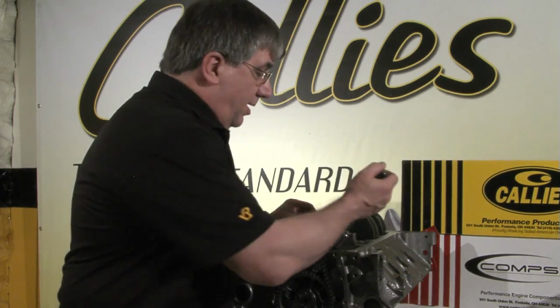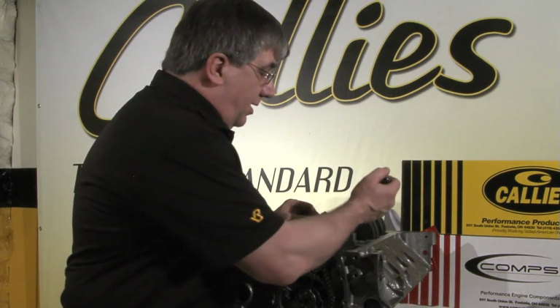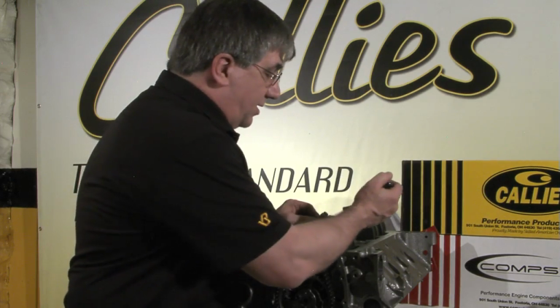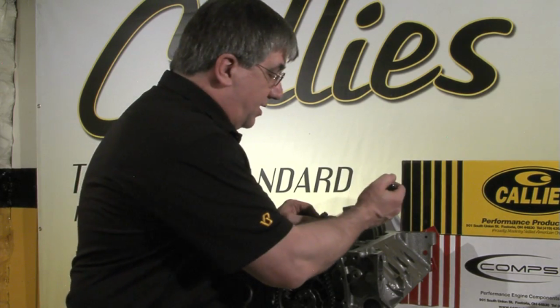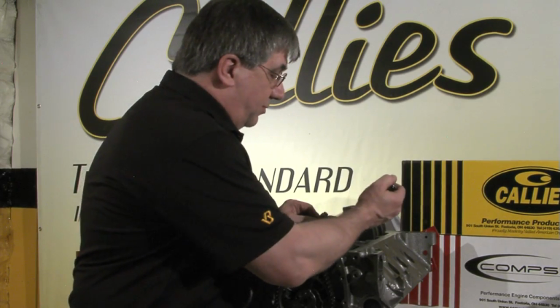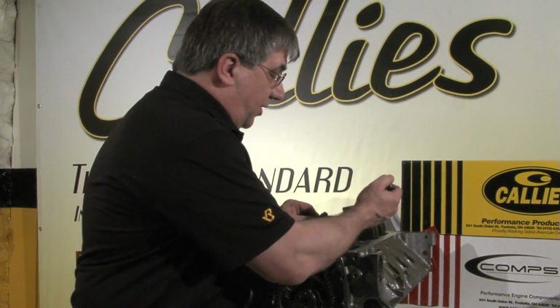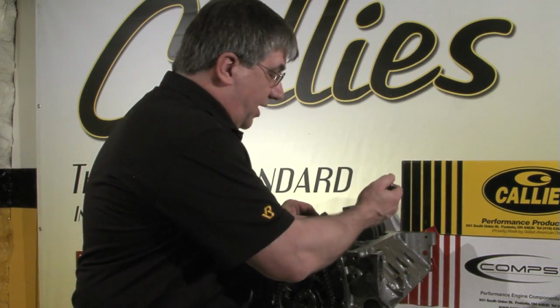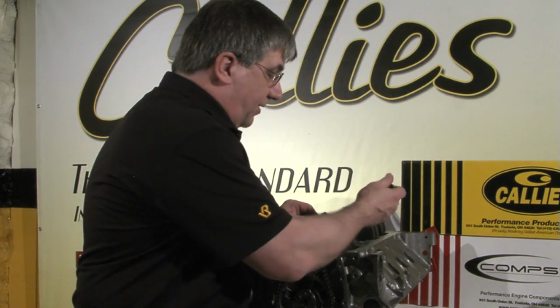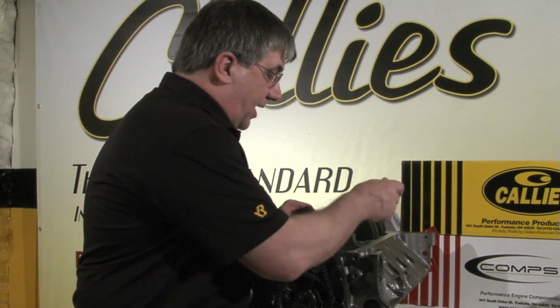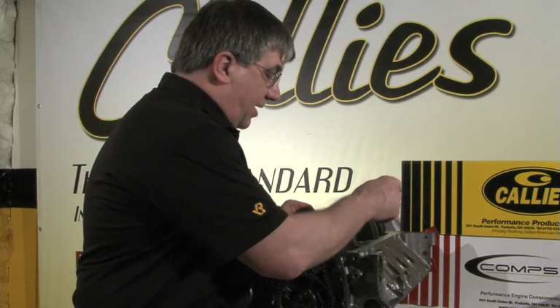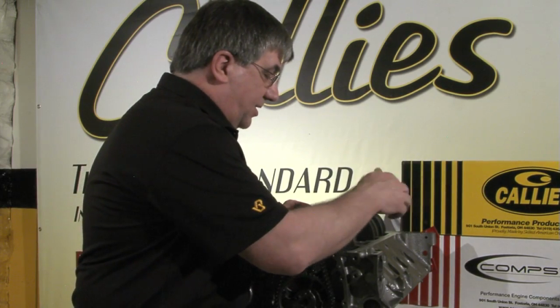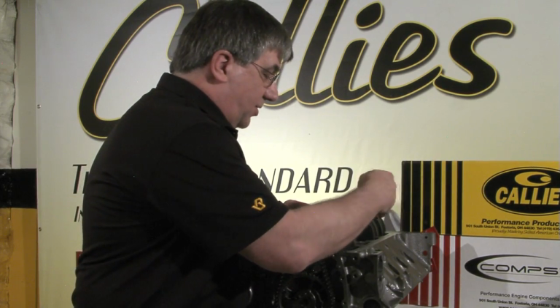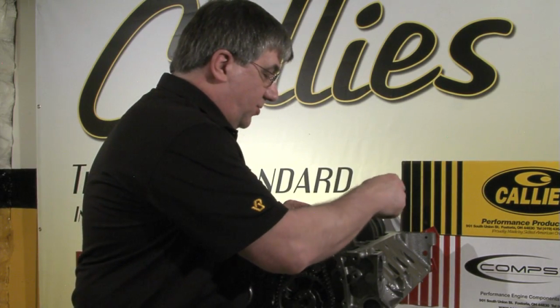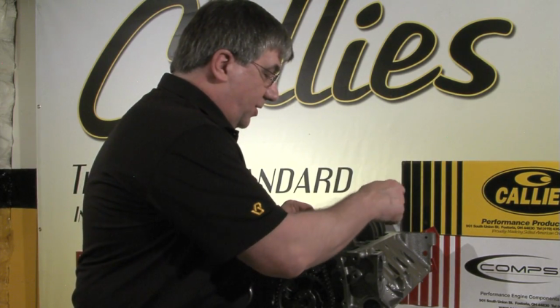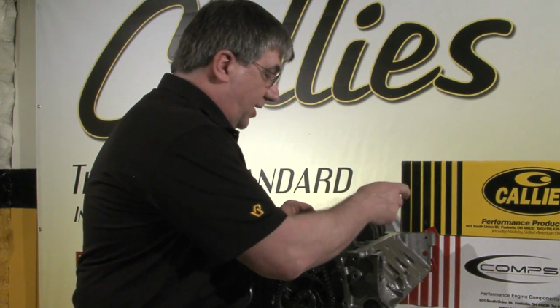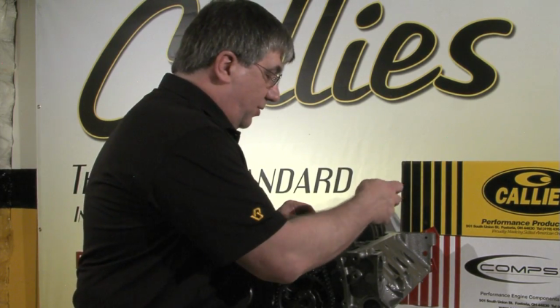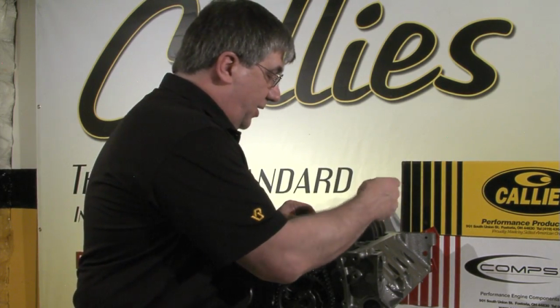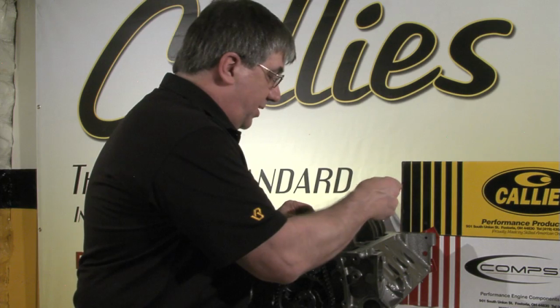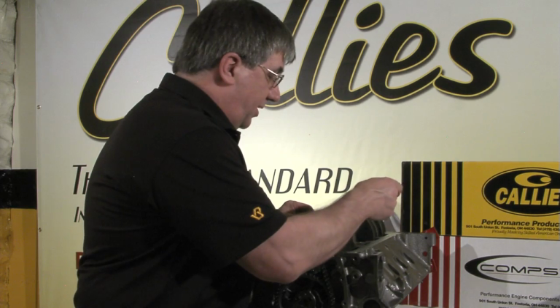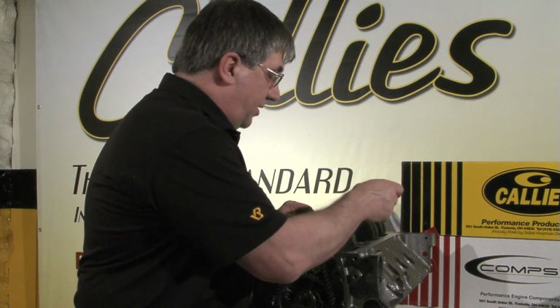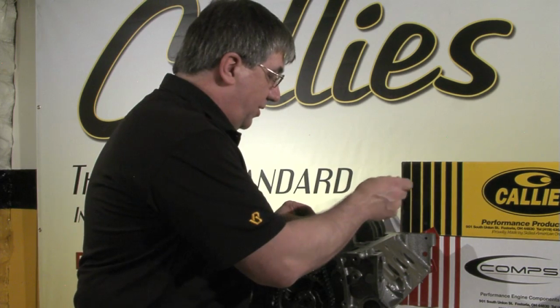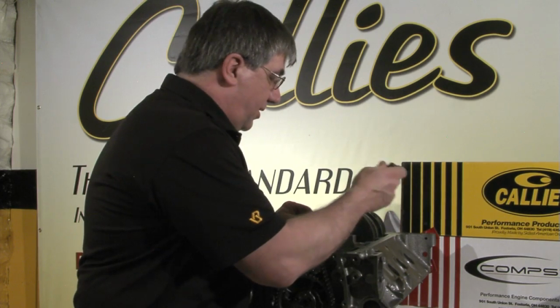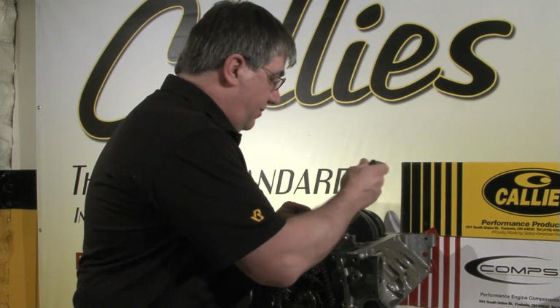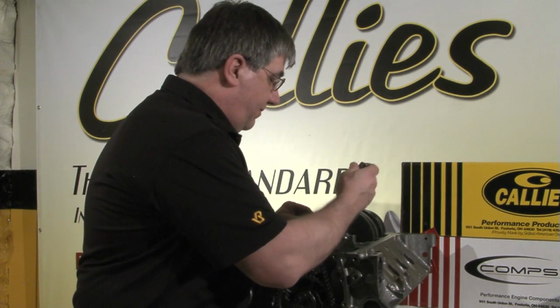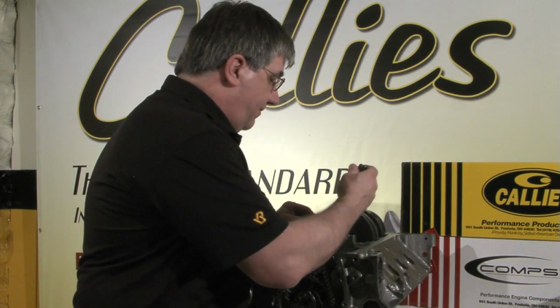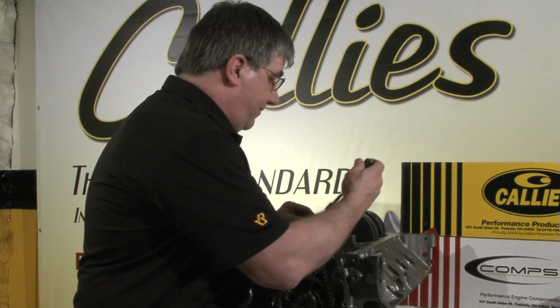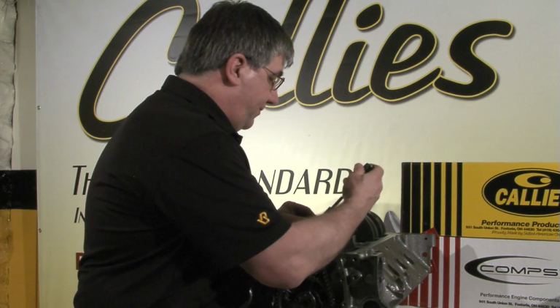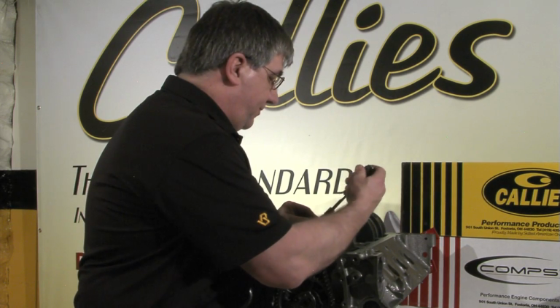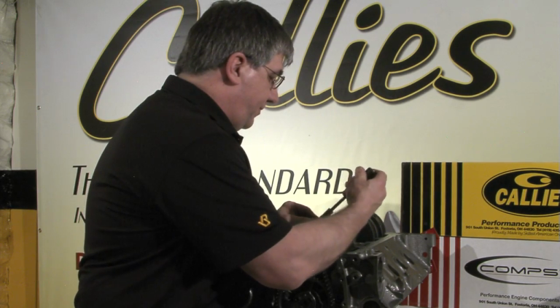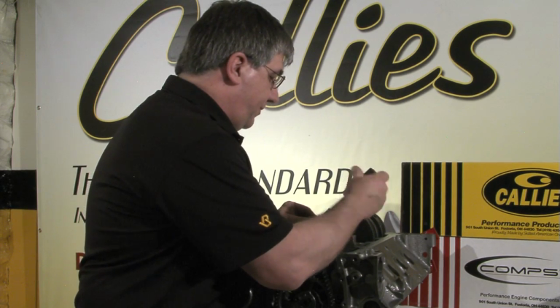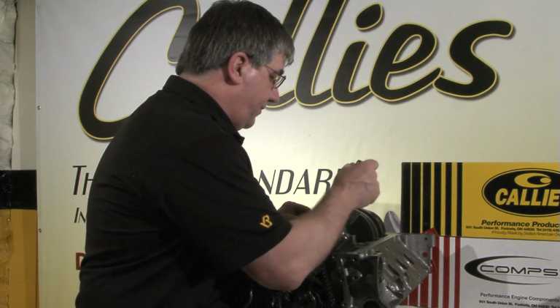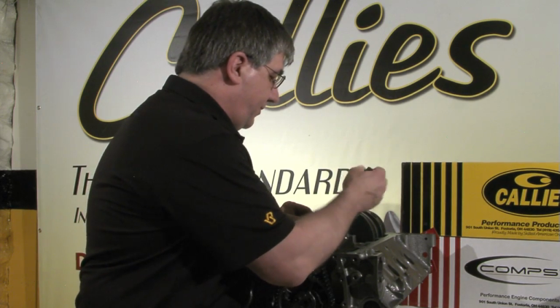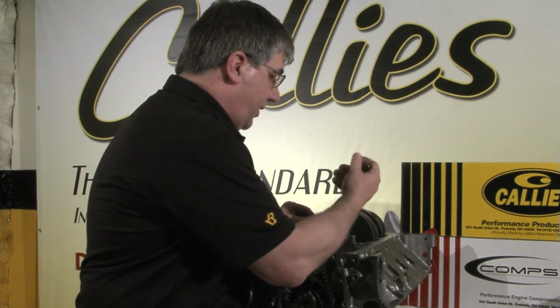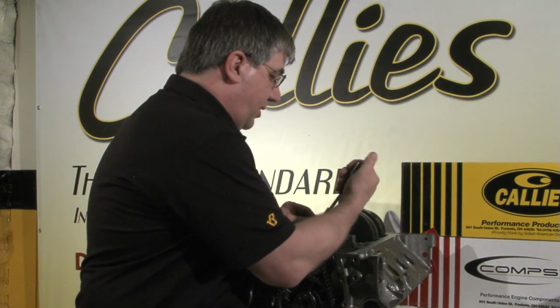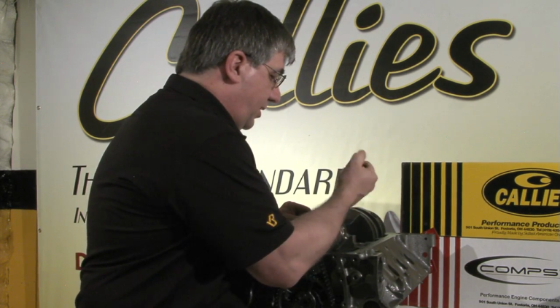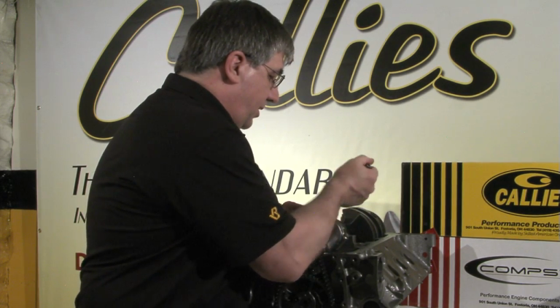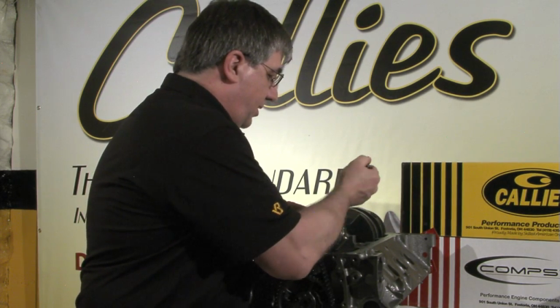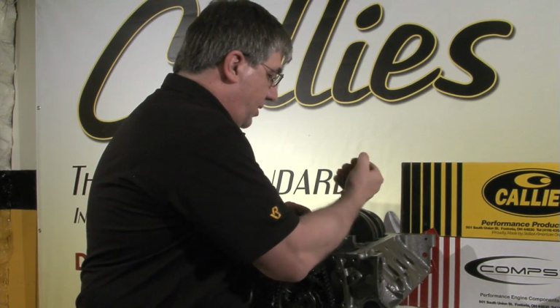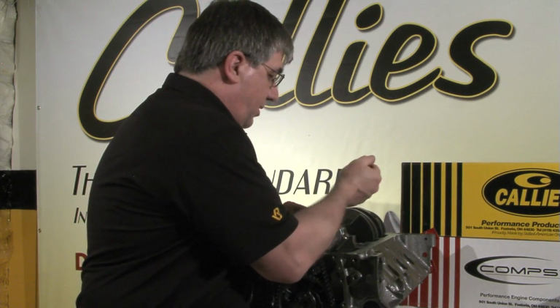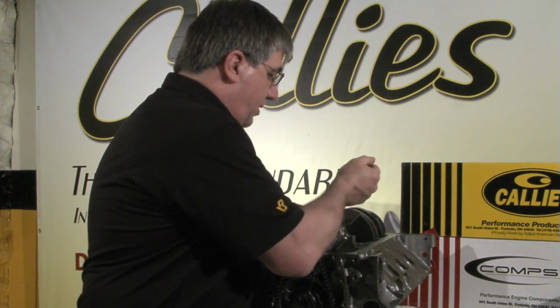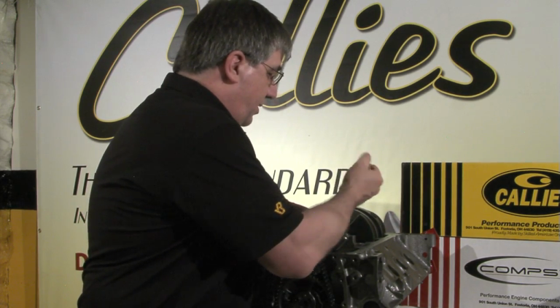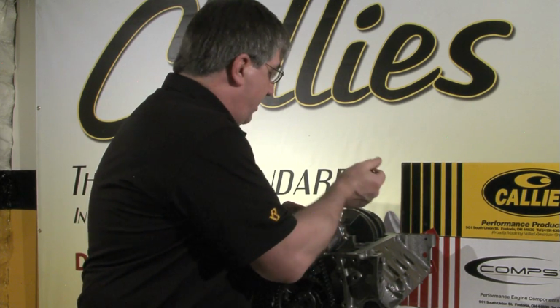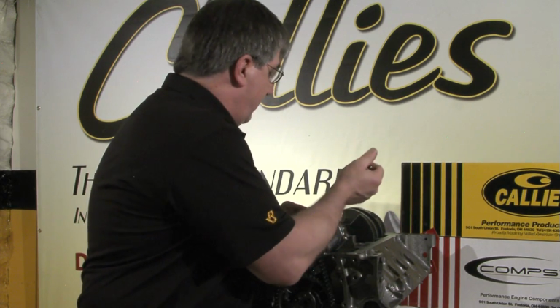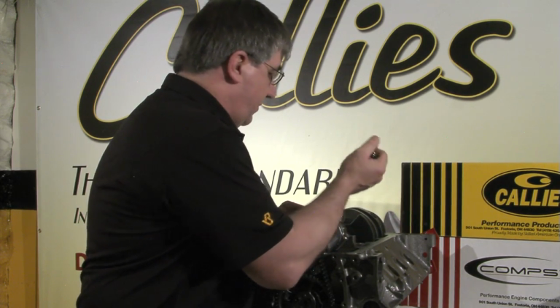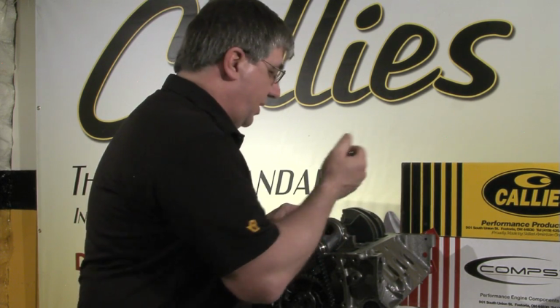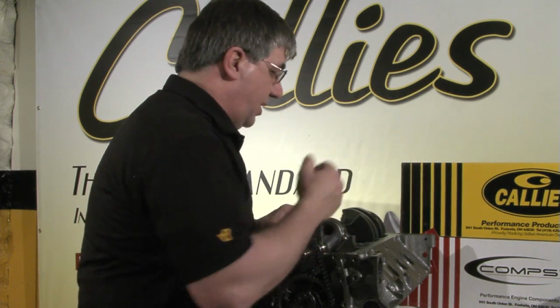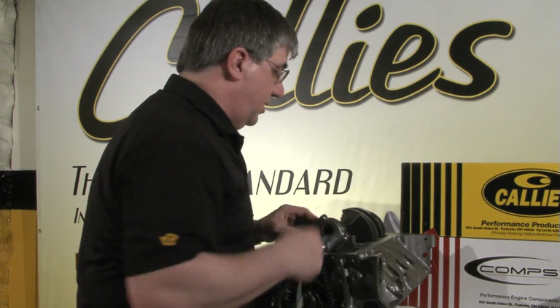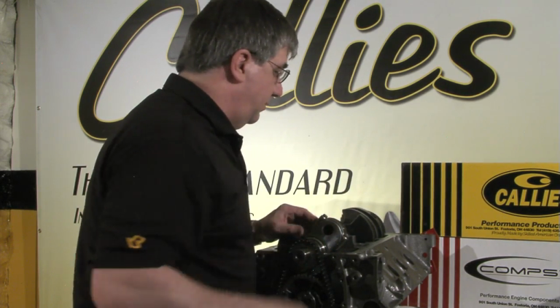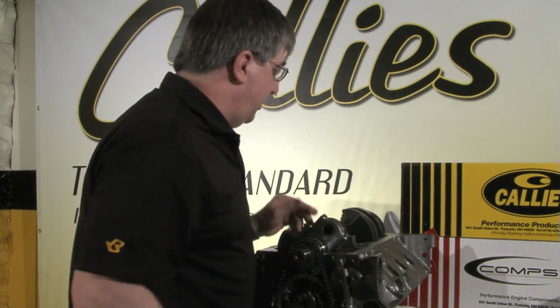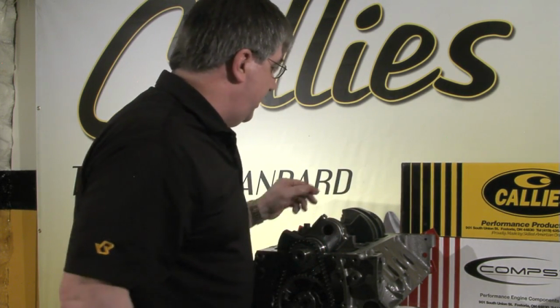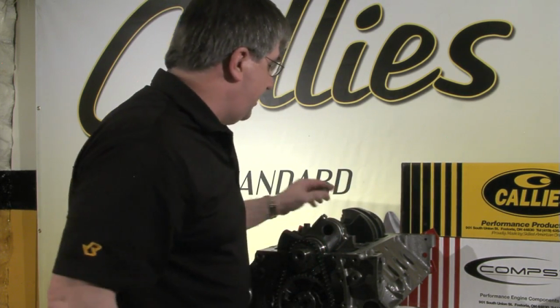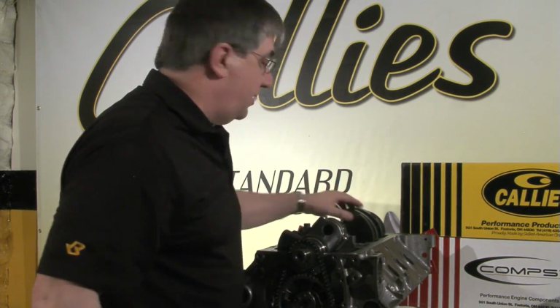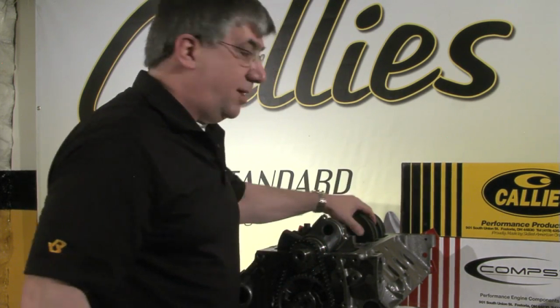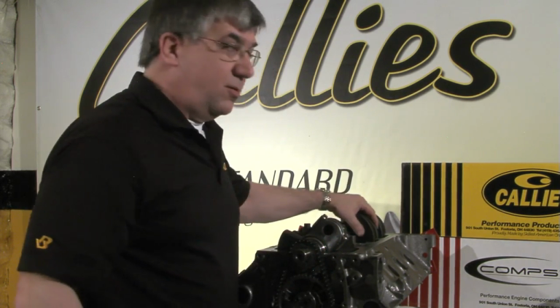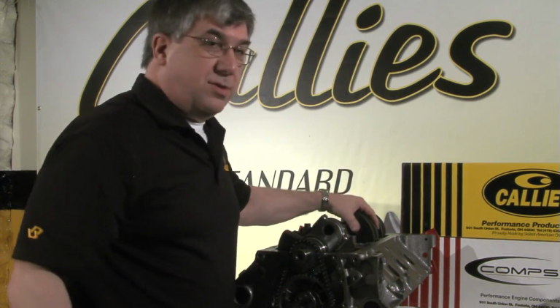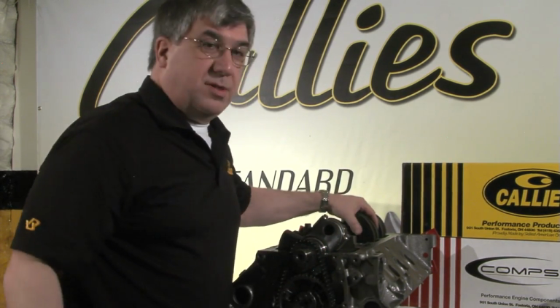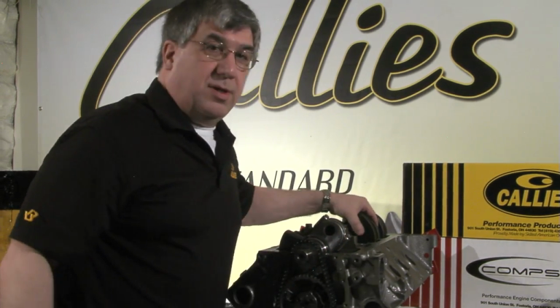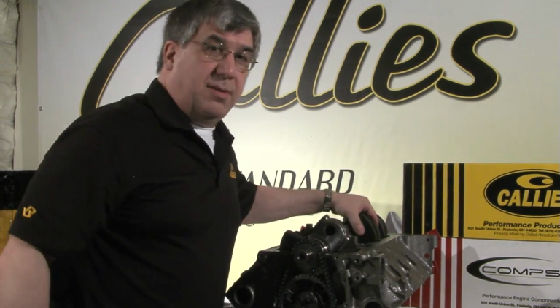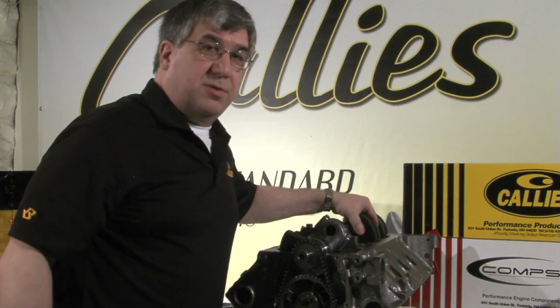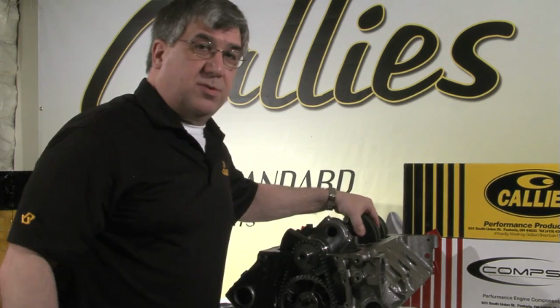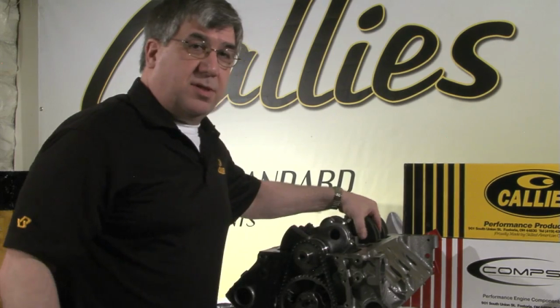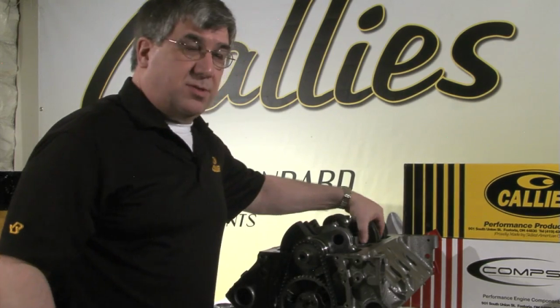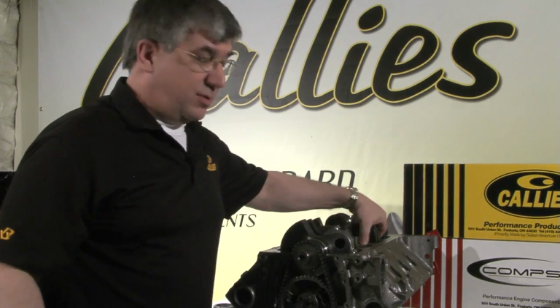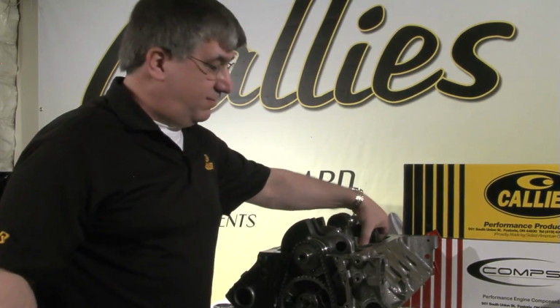Next up we have the Callis Ultra Lightweight connecting rod. Got it in place and now we'll see what happens with this one.